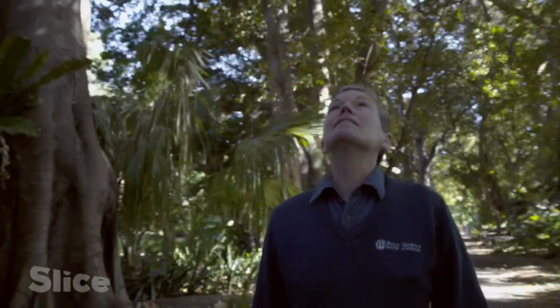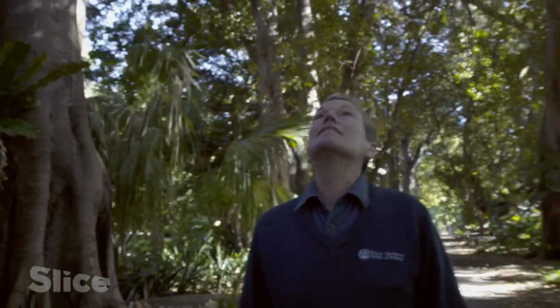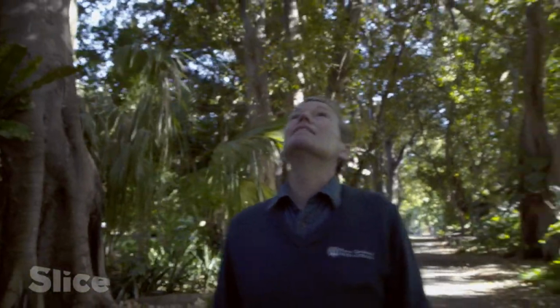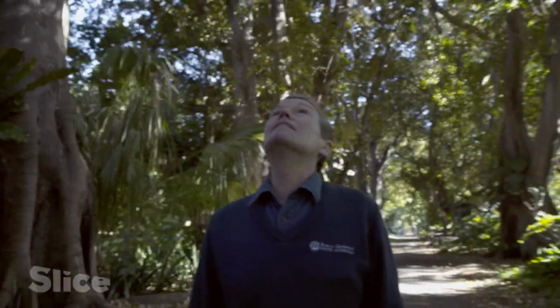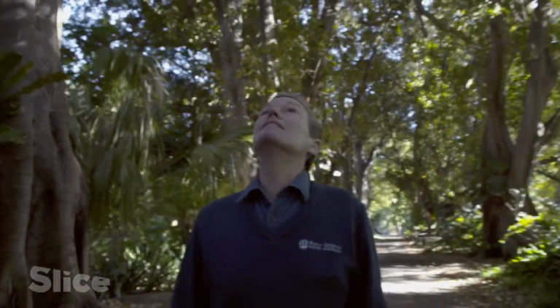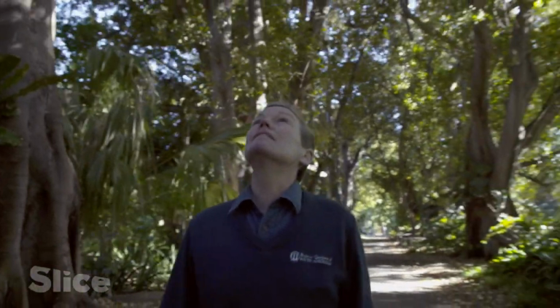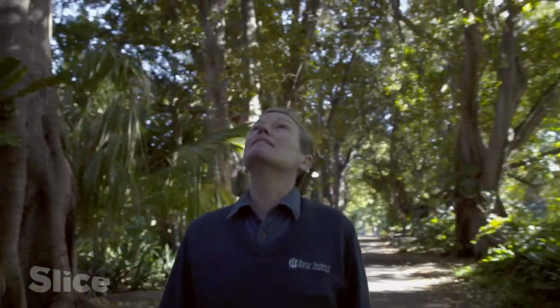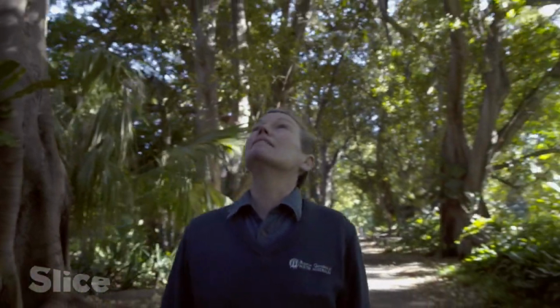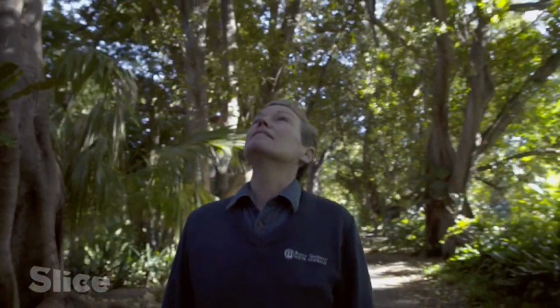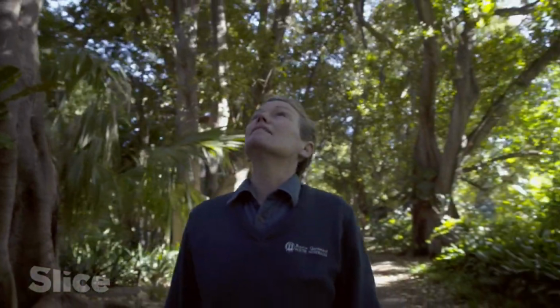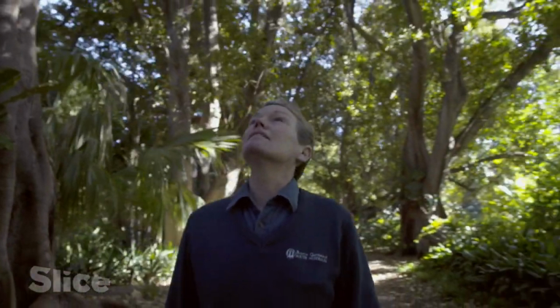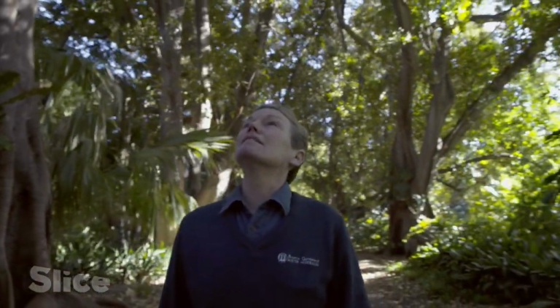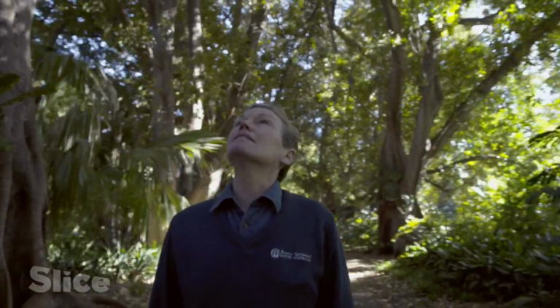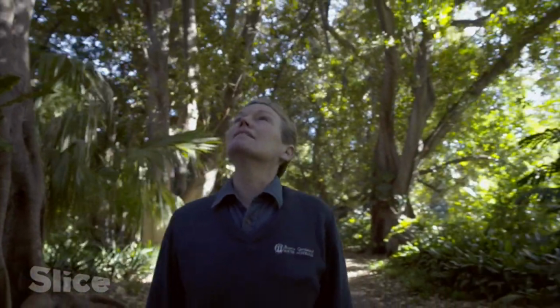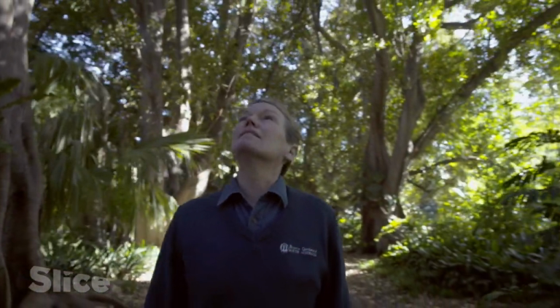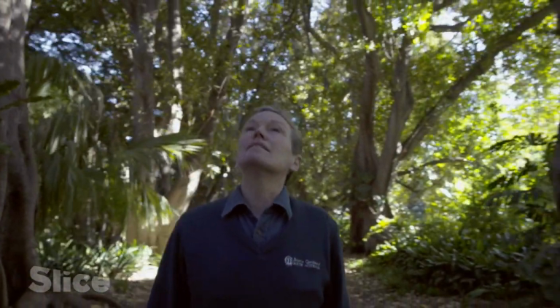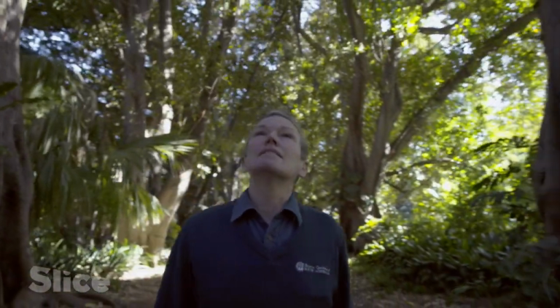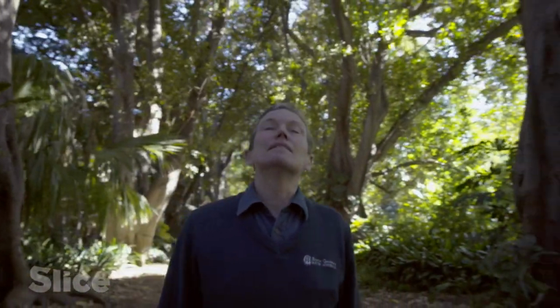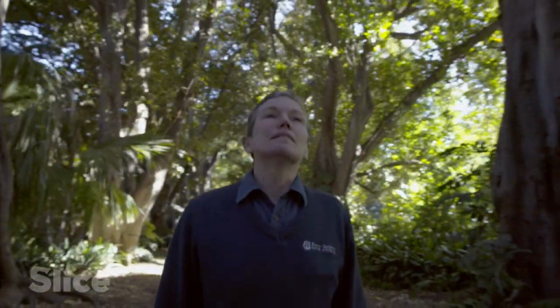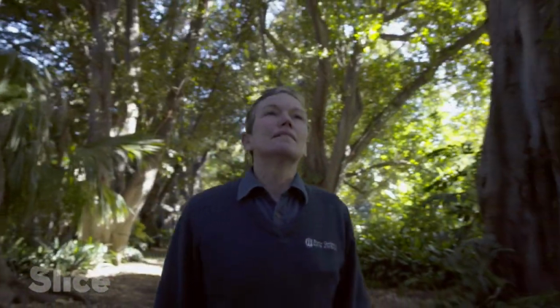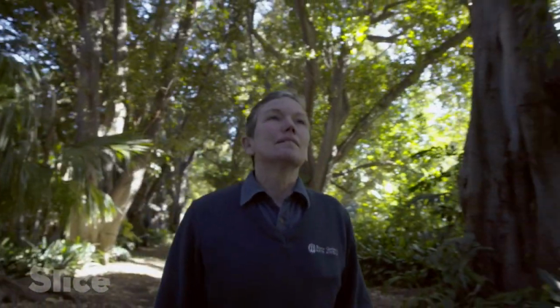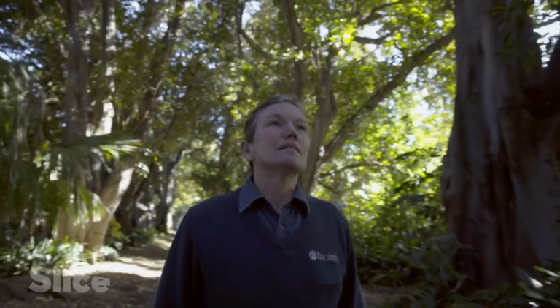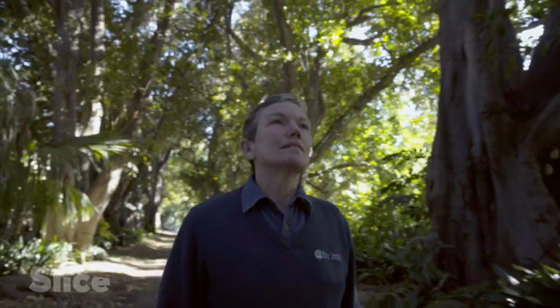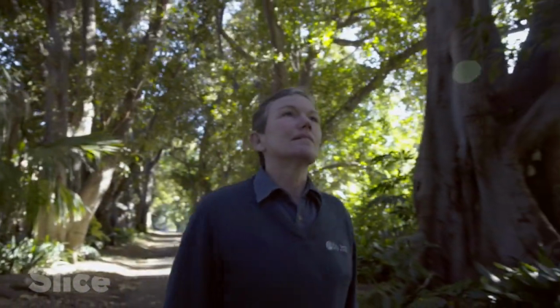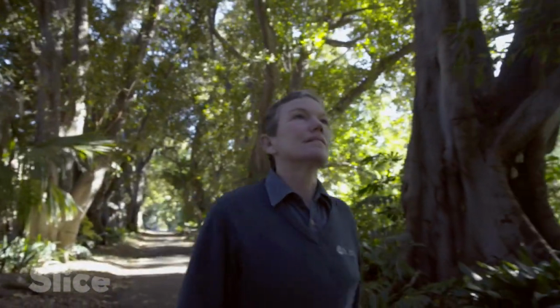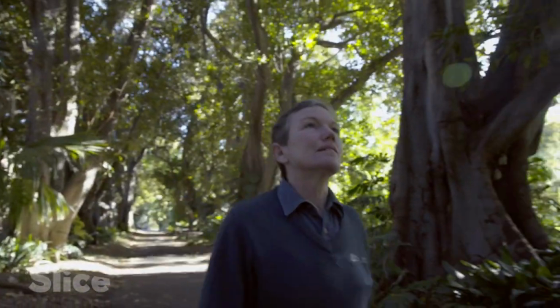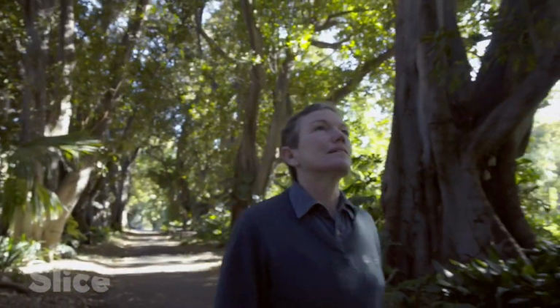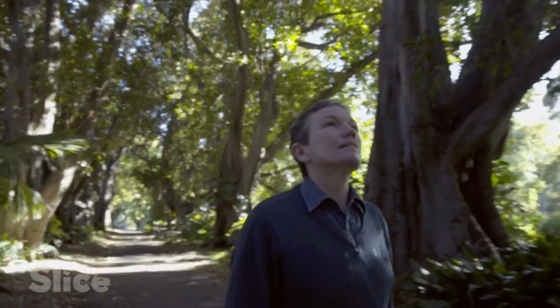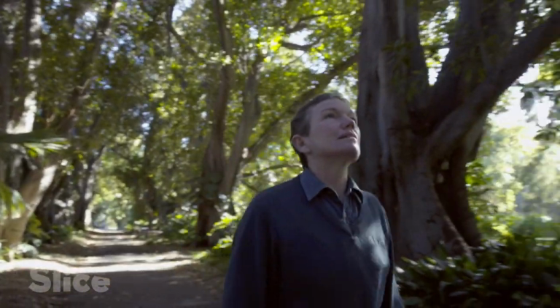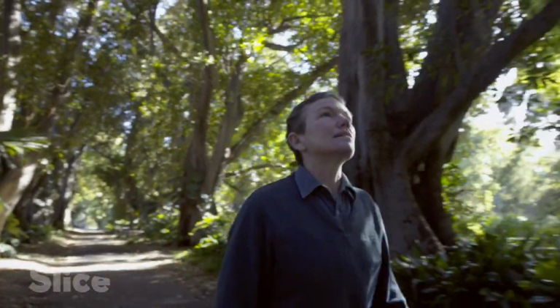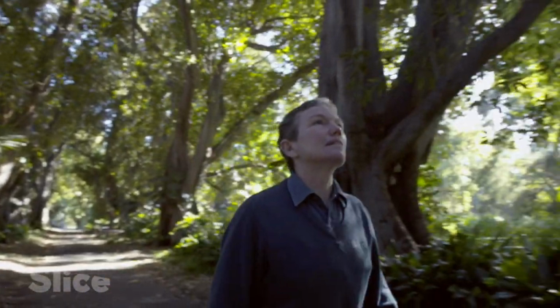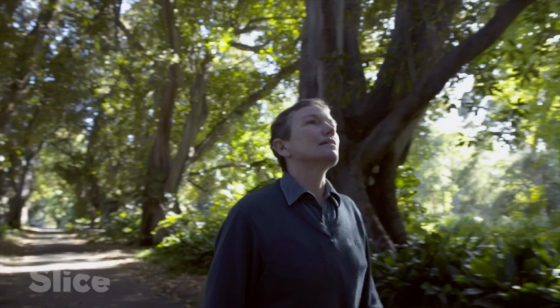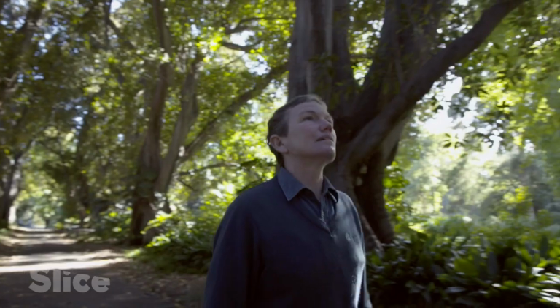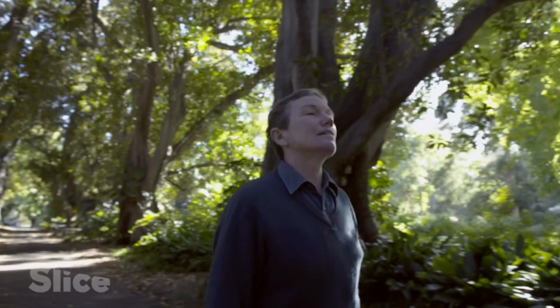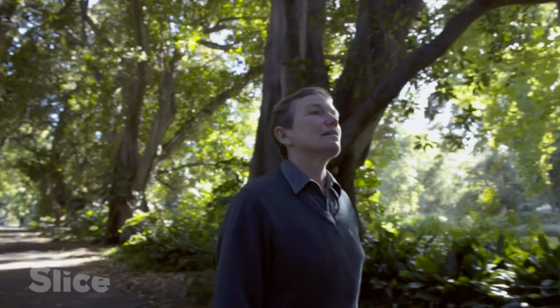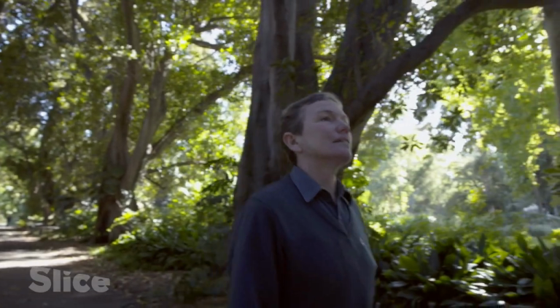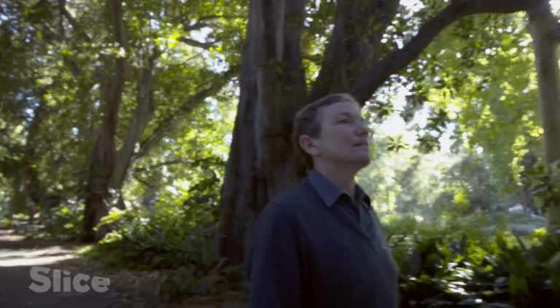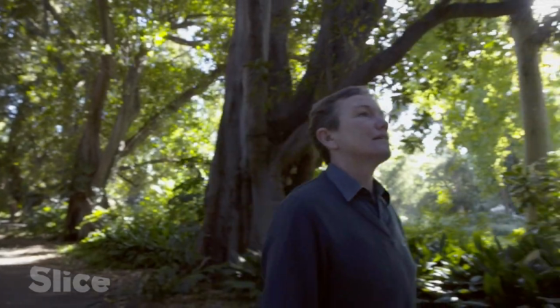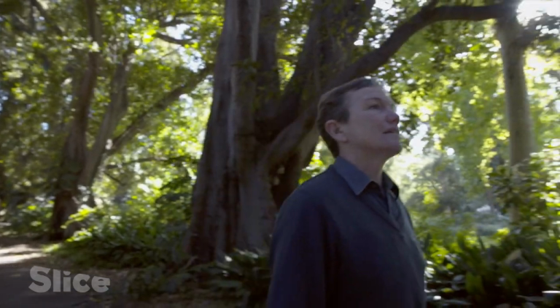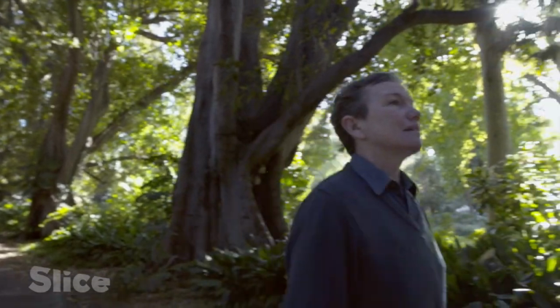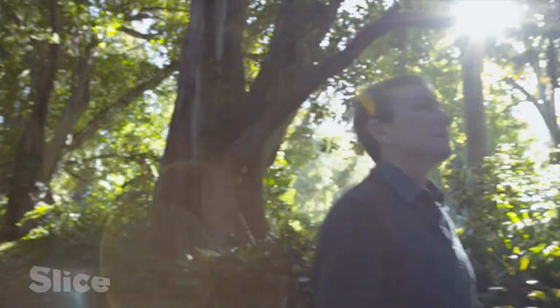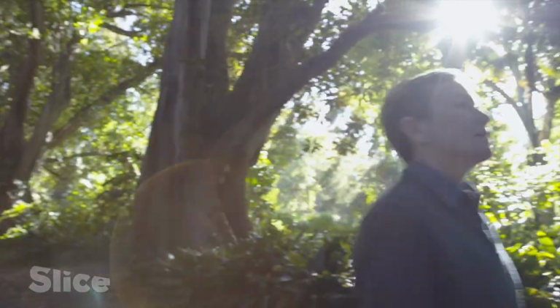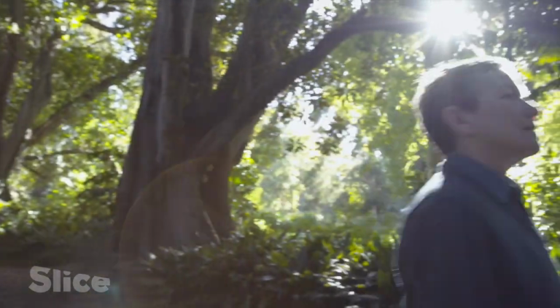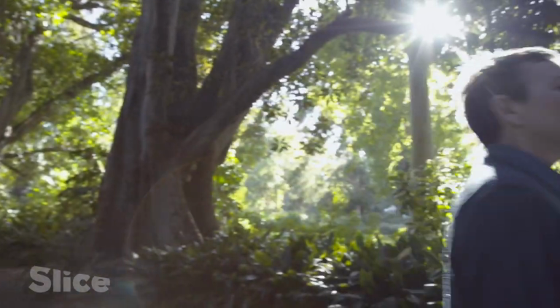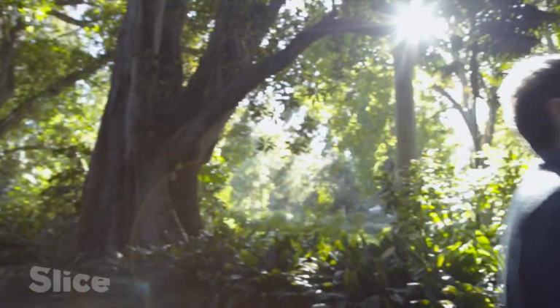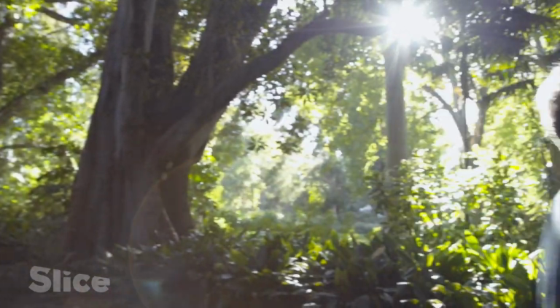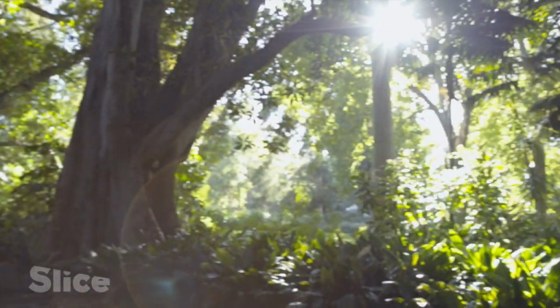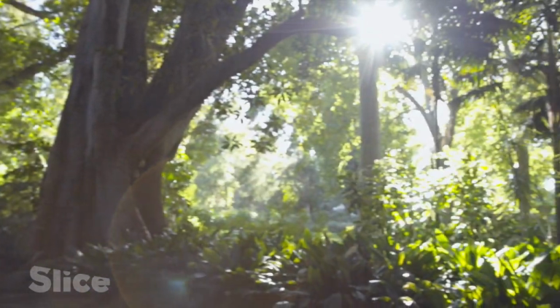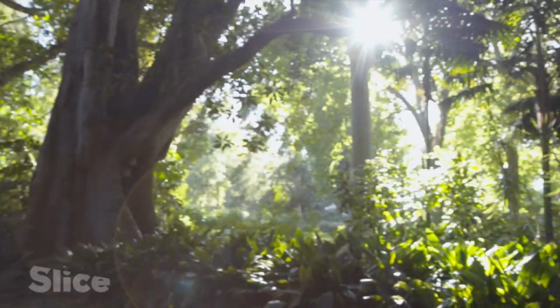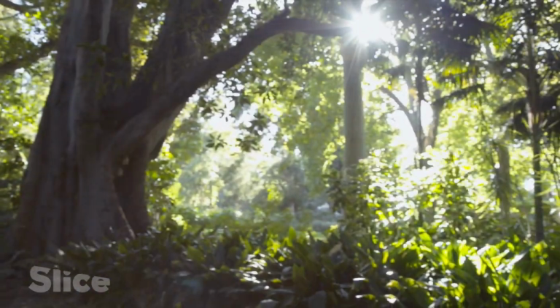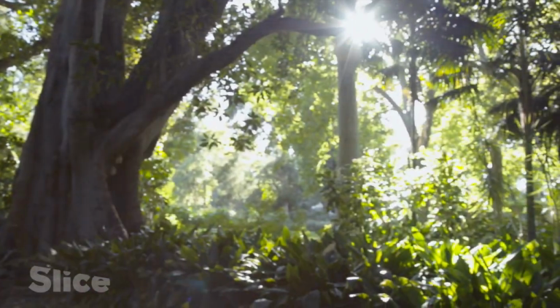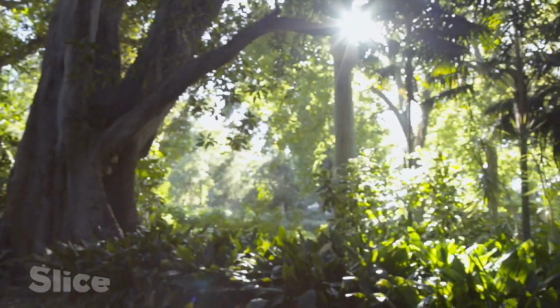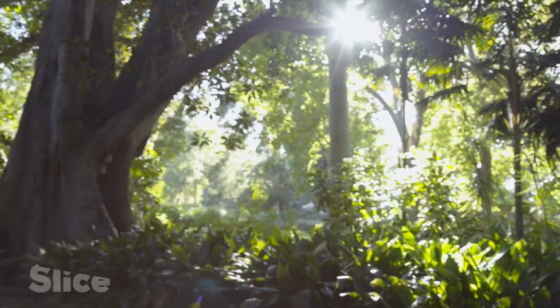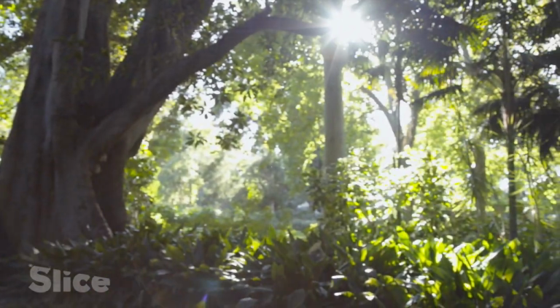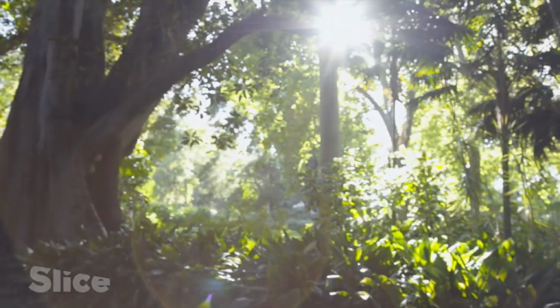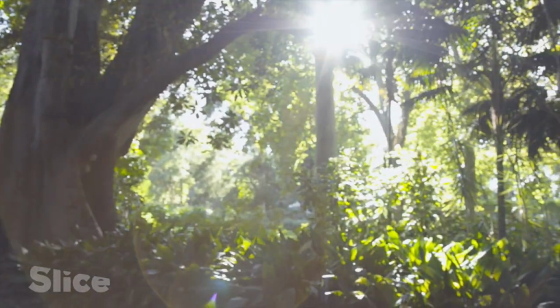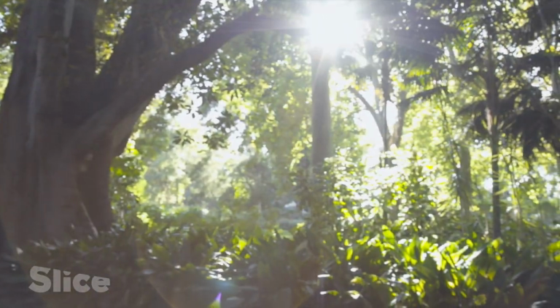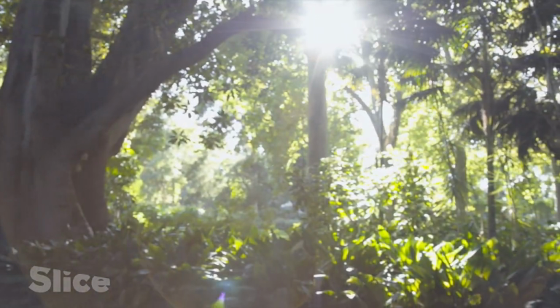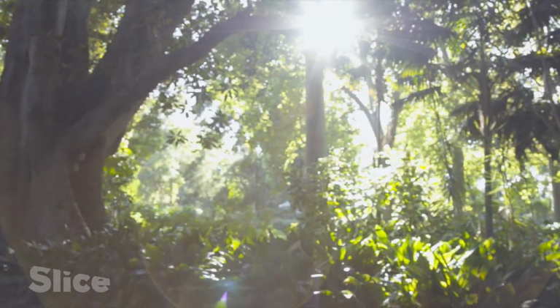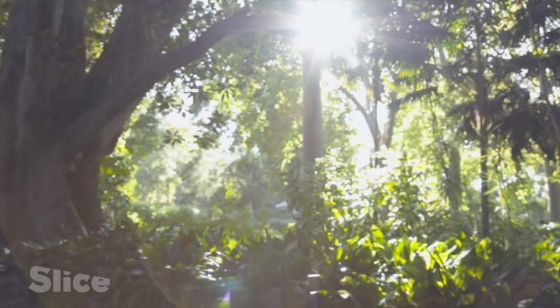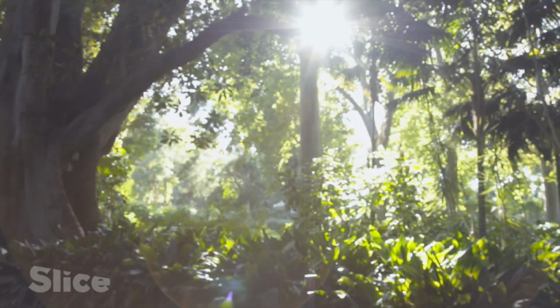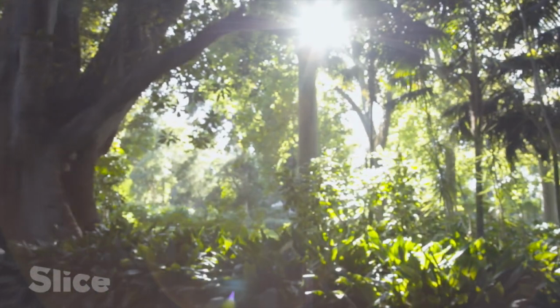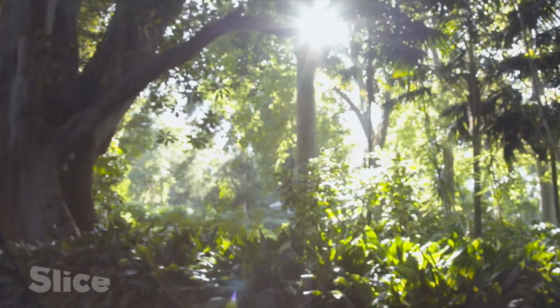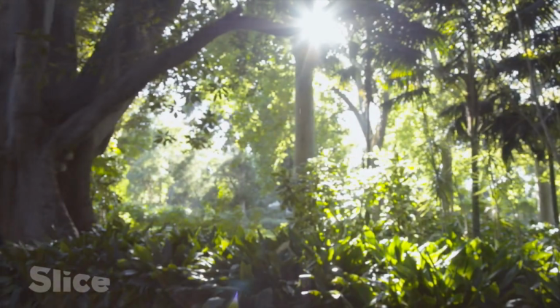Karen Smith is the botanical garden's curator. Every day, she checks part of these 51 hectares of plants.